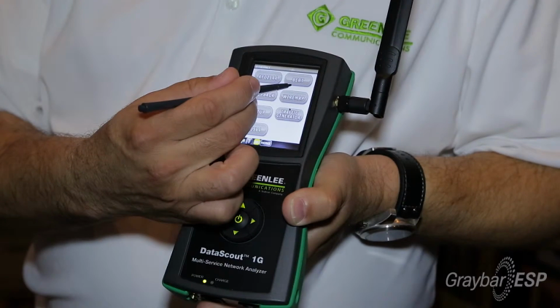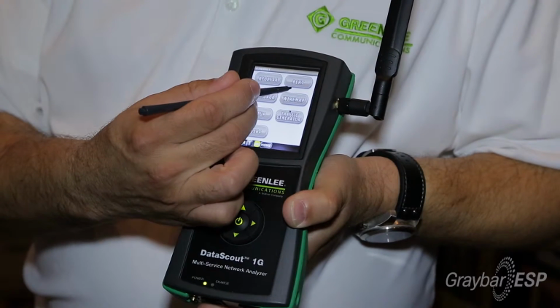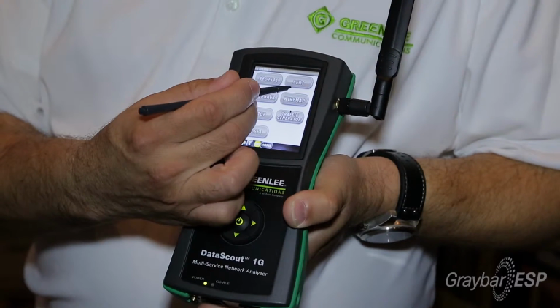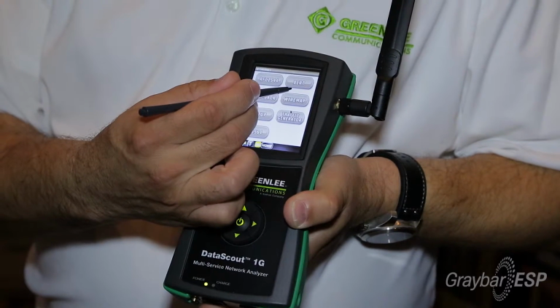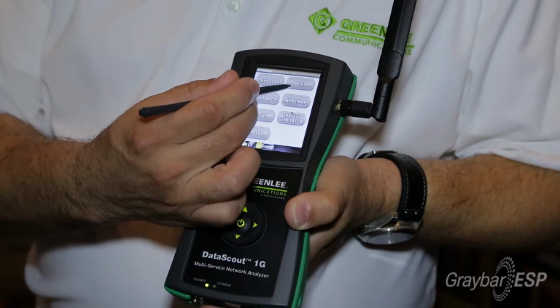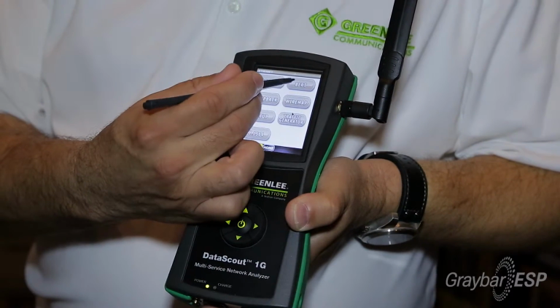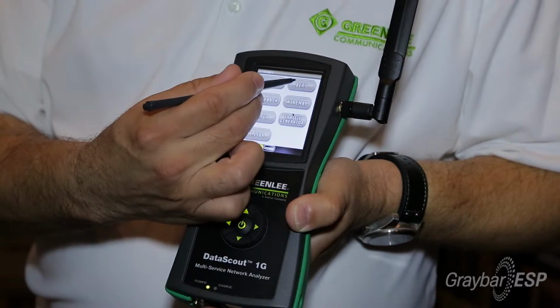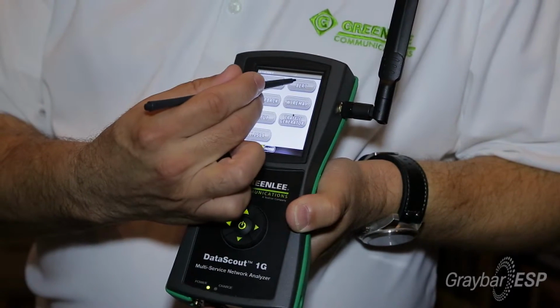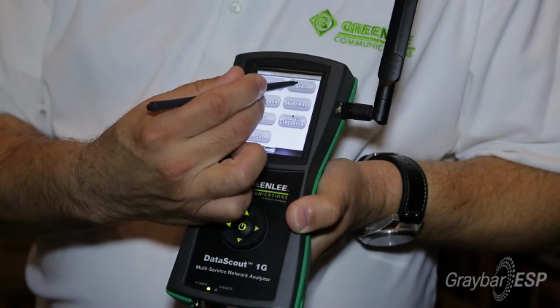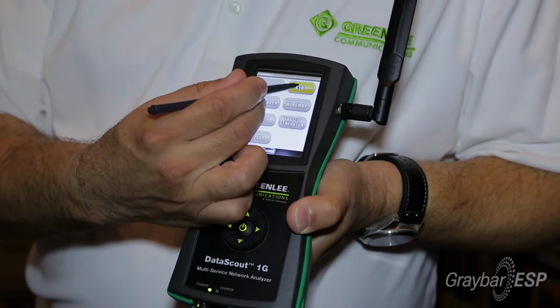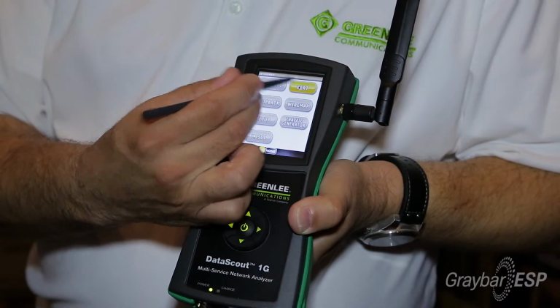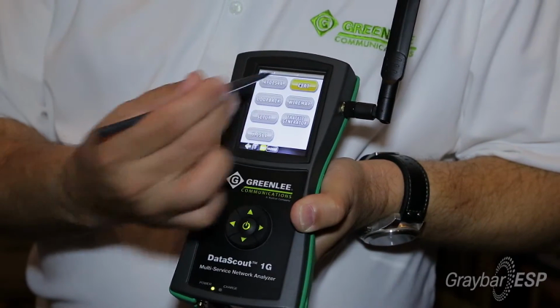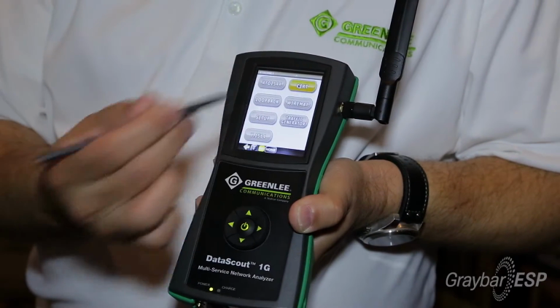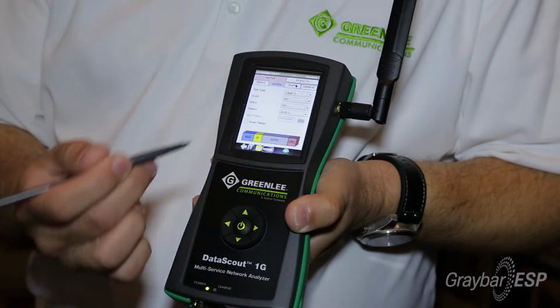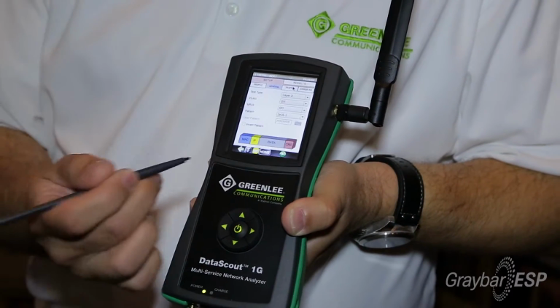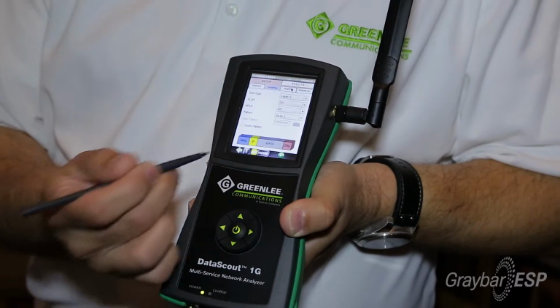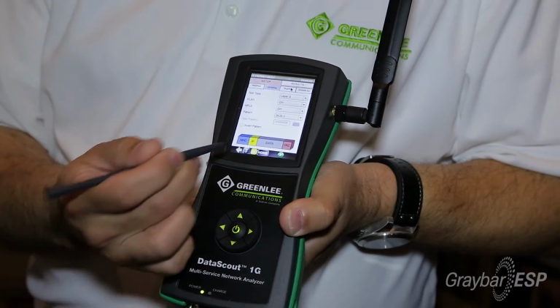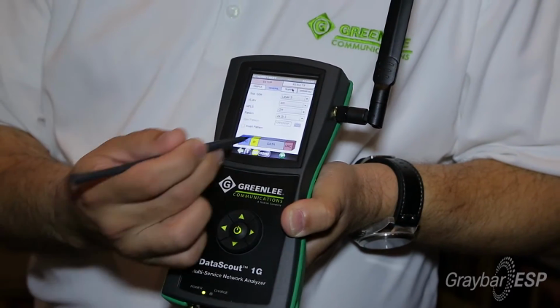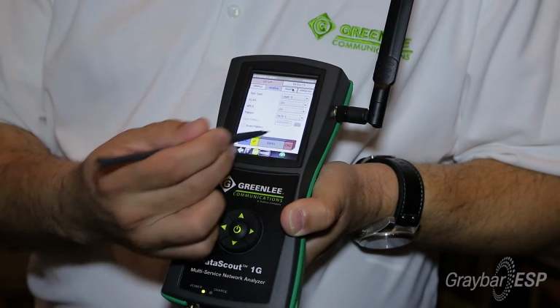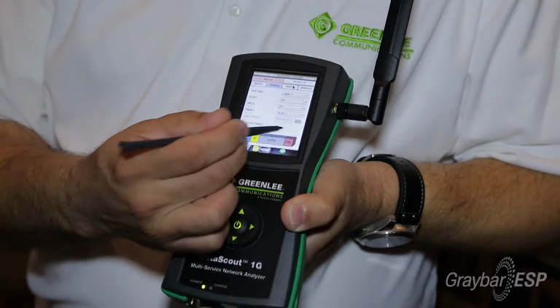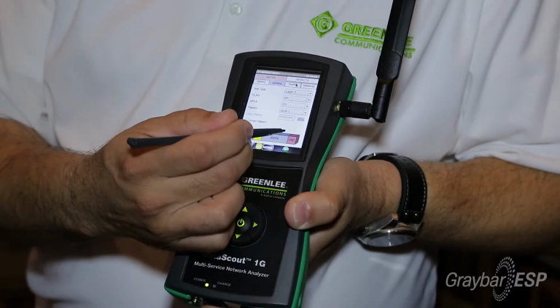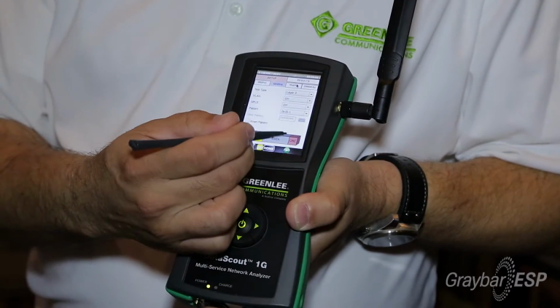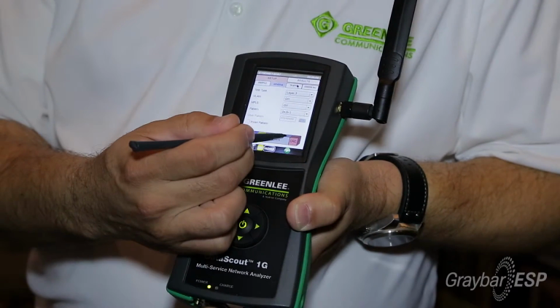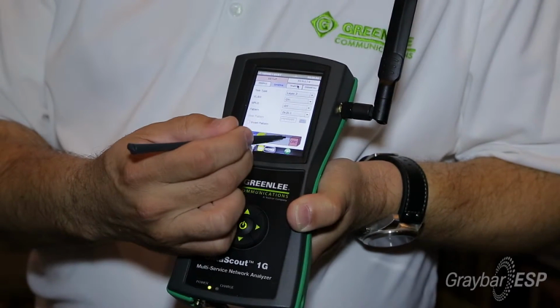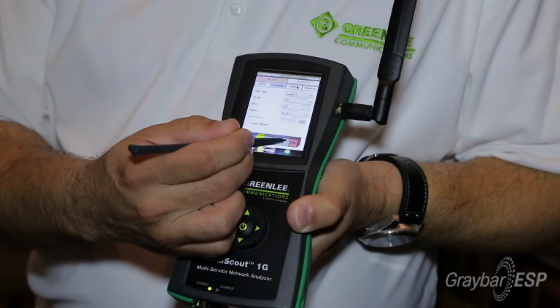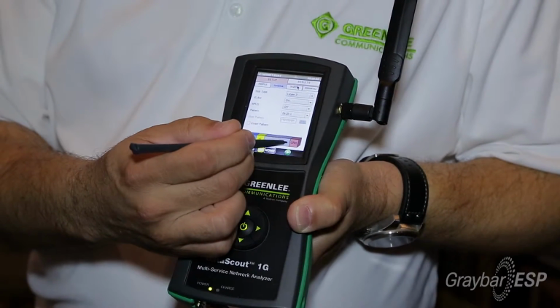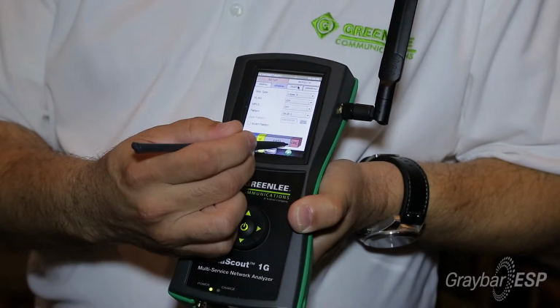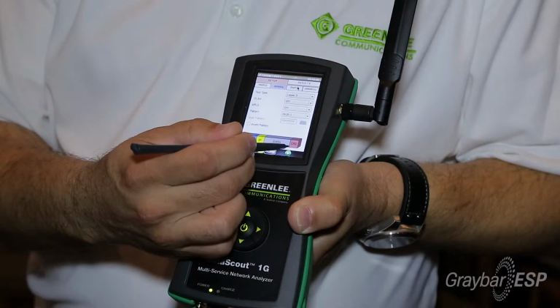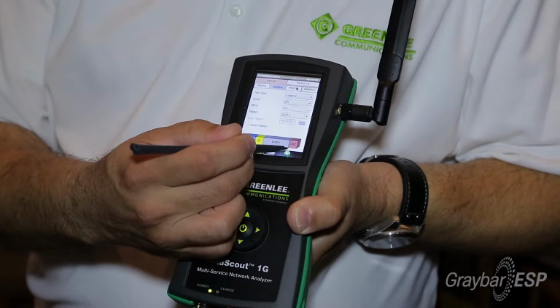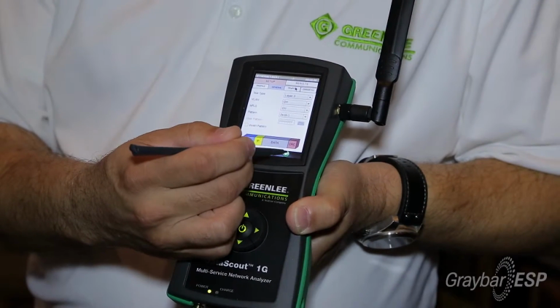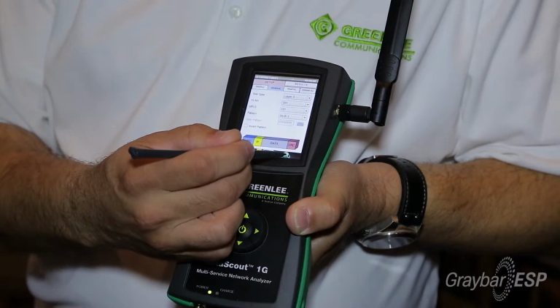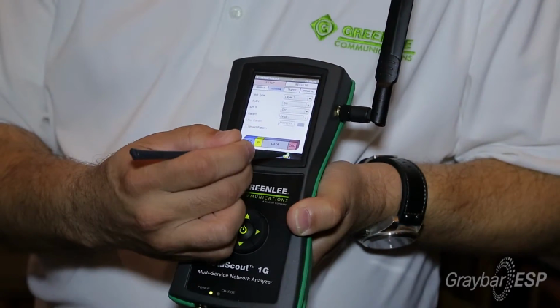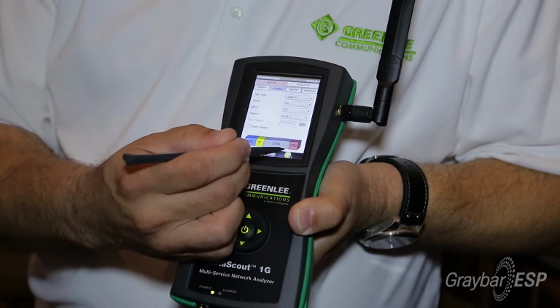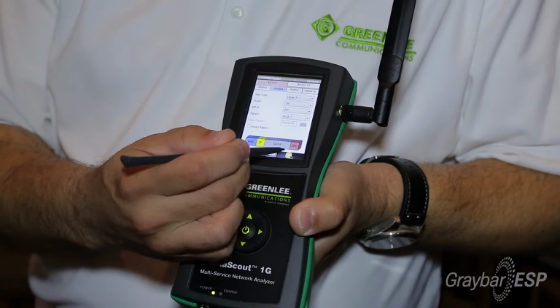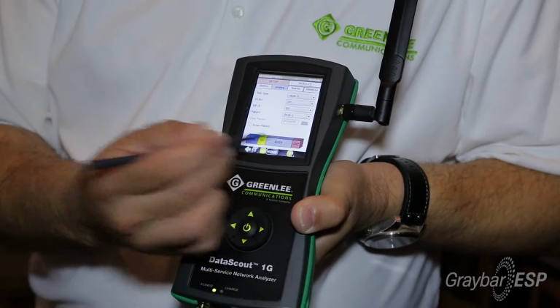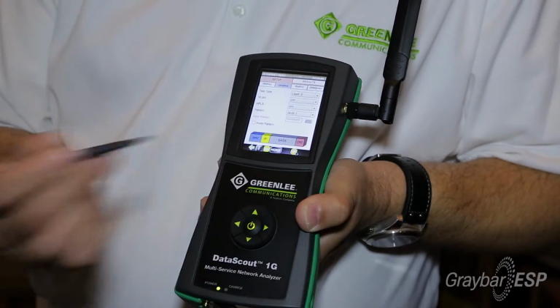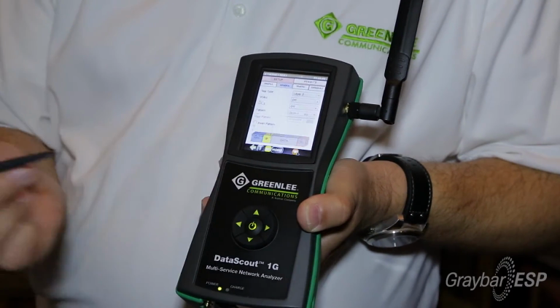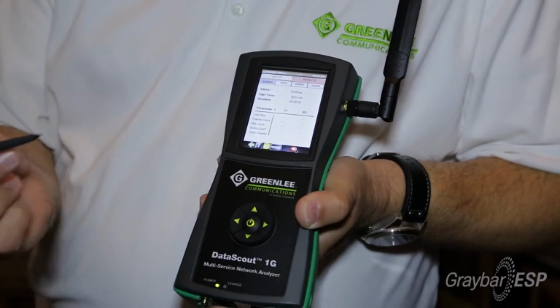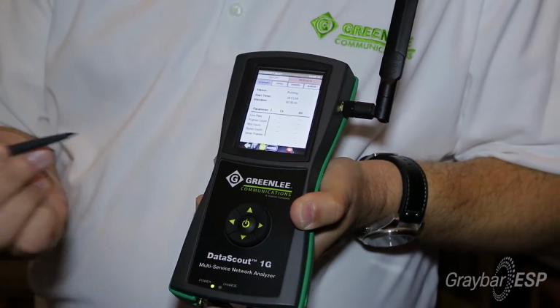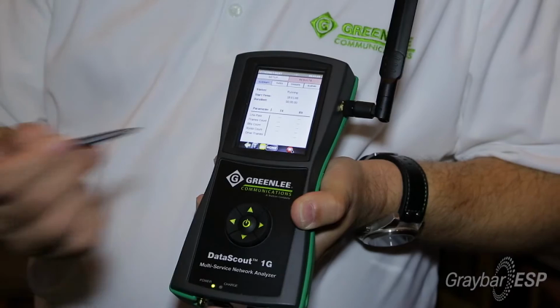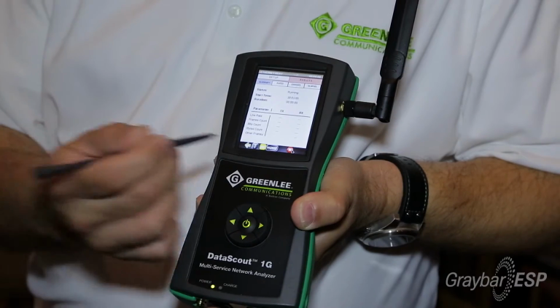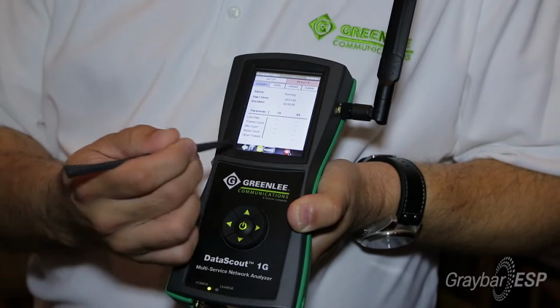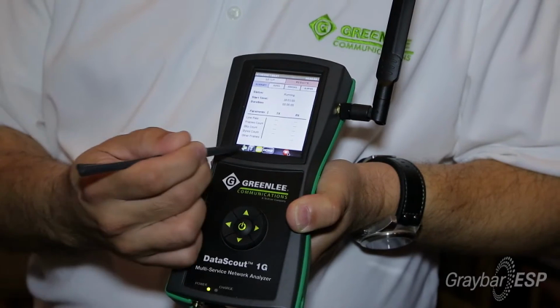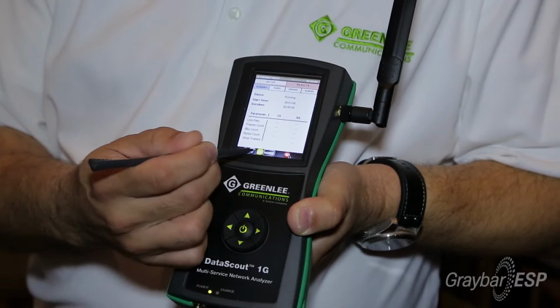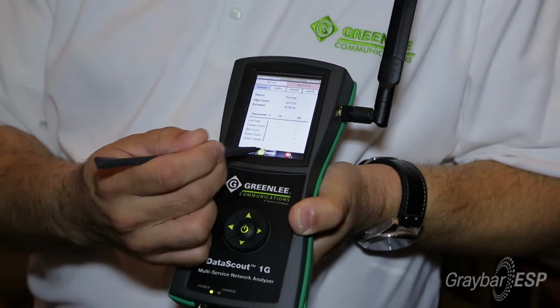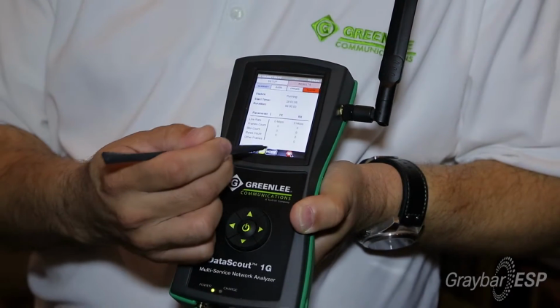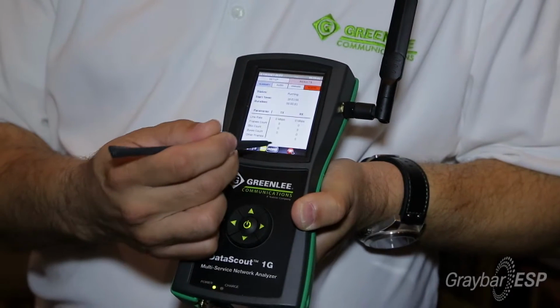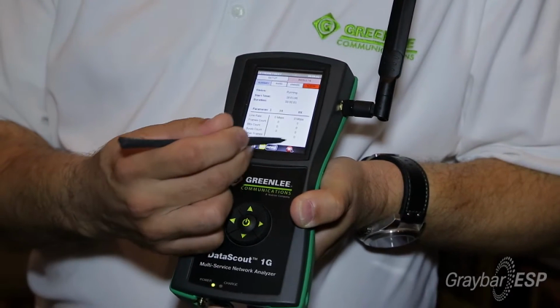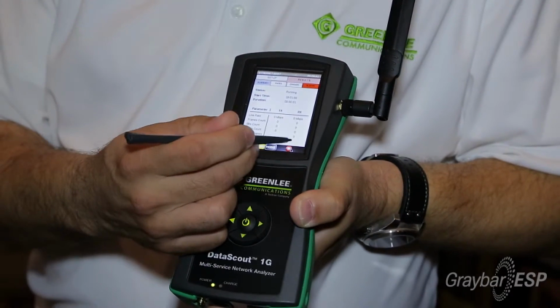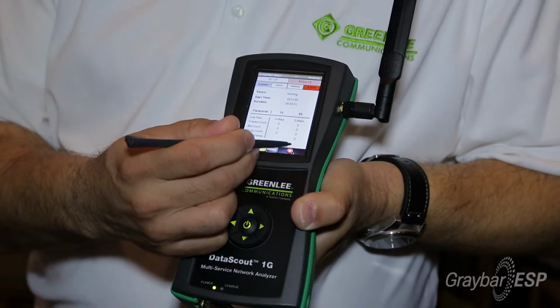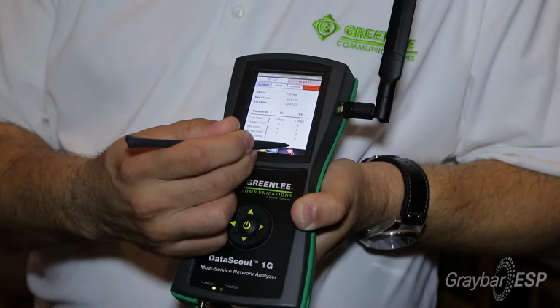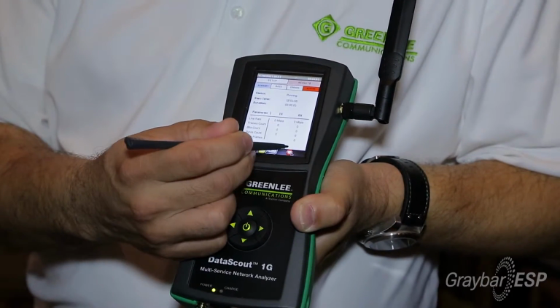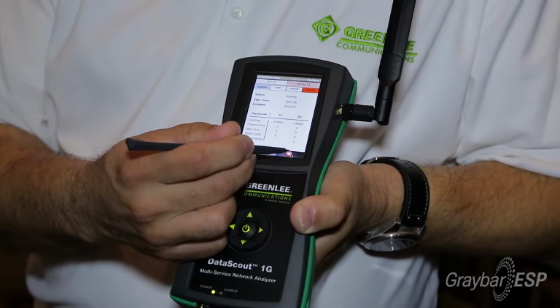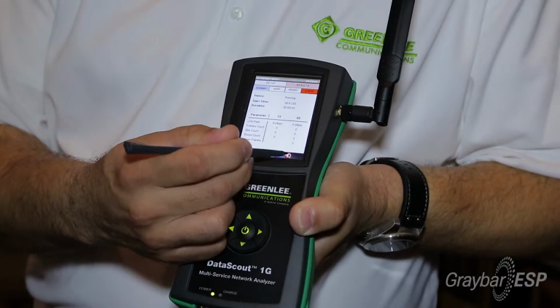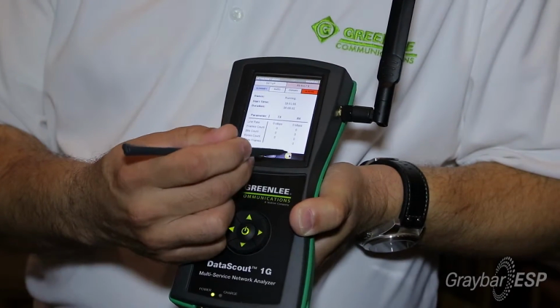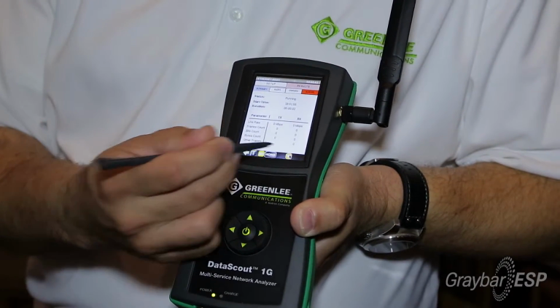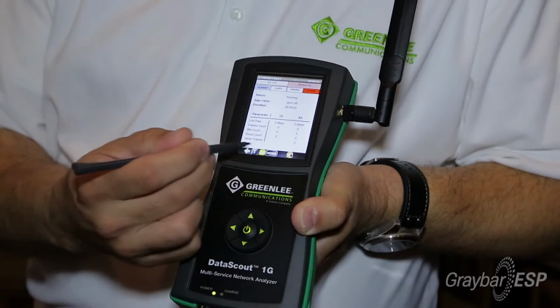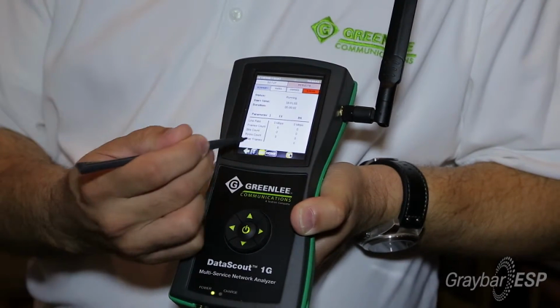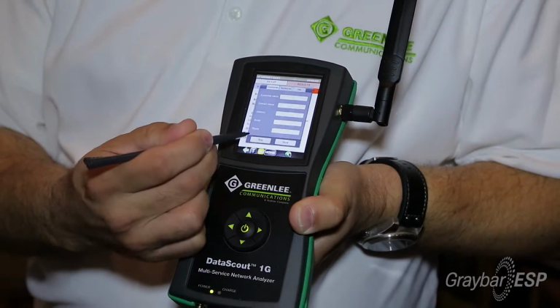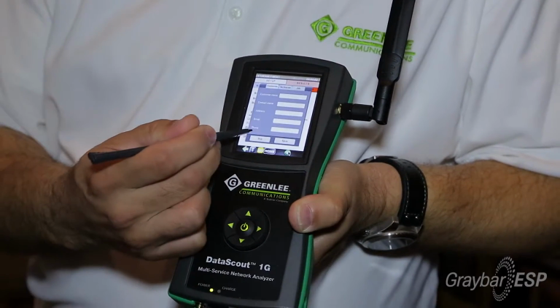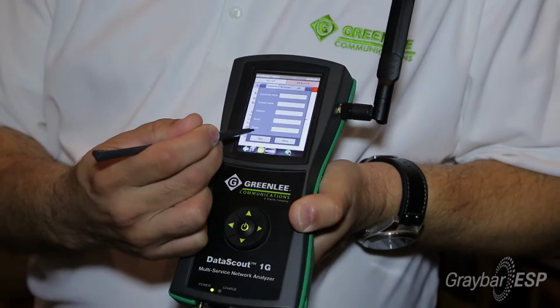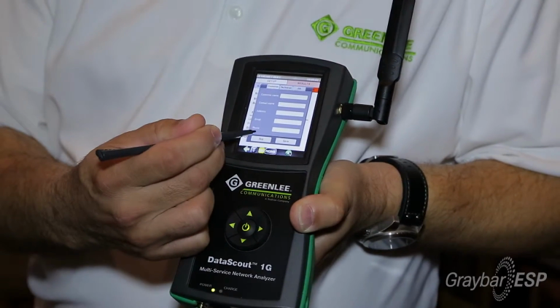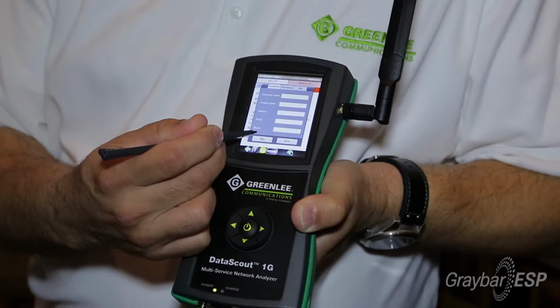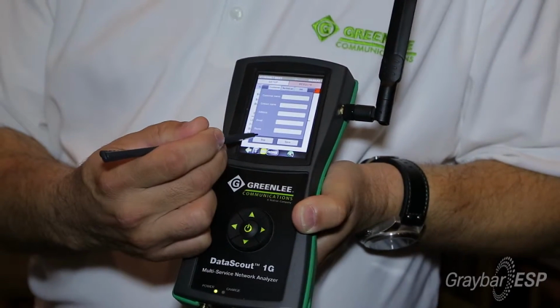Just go into BERT, hit start, run a test, stop the test, save the test.